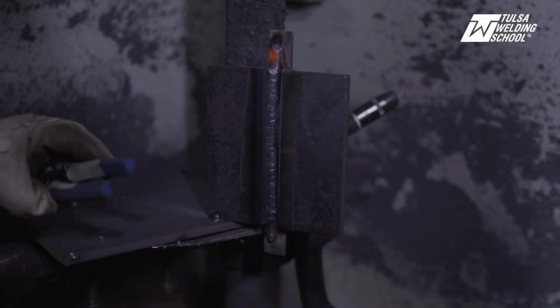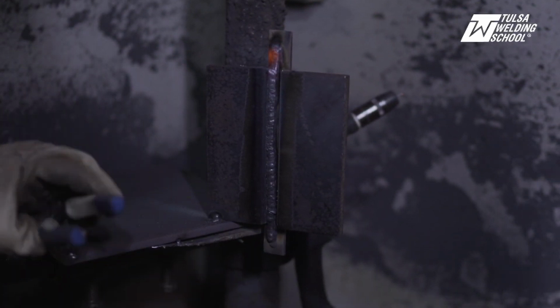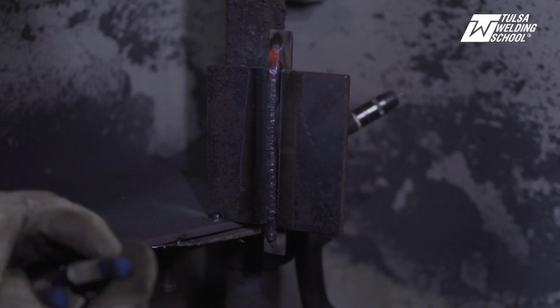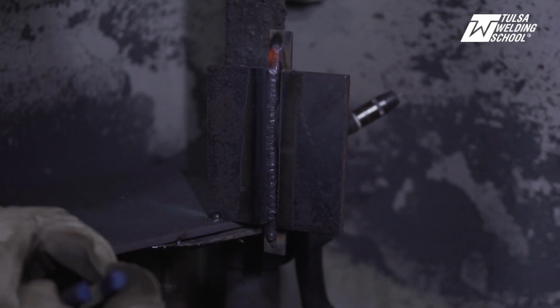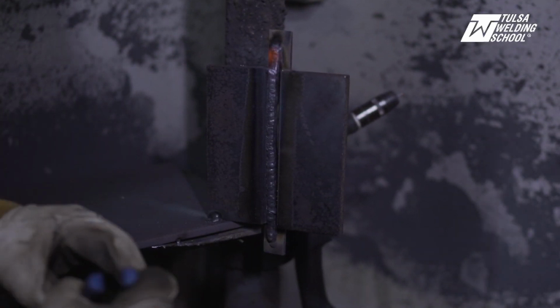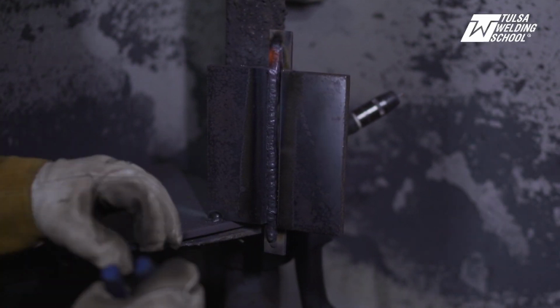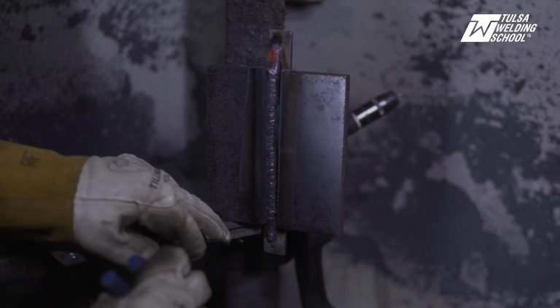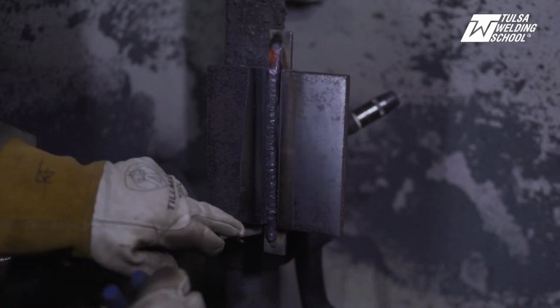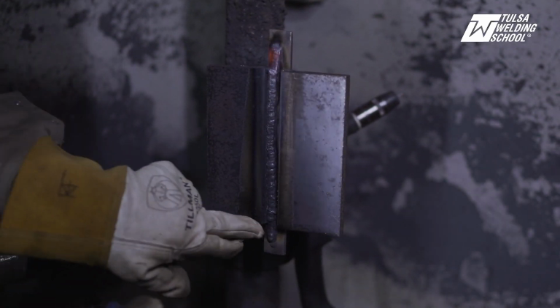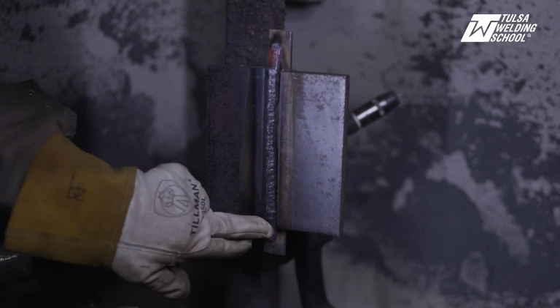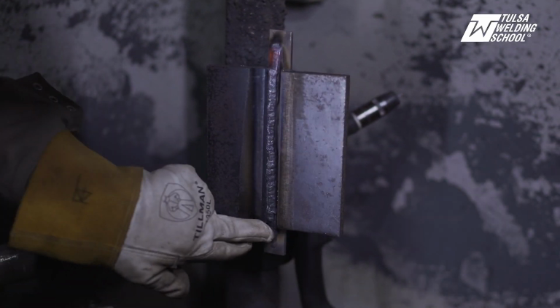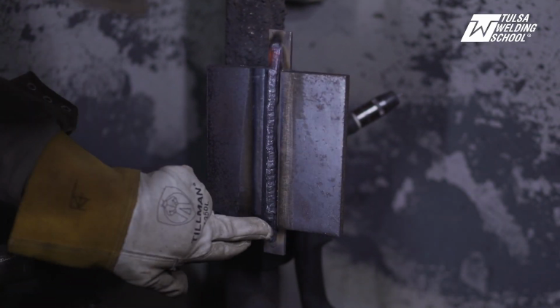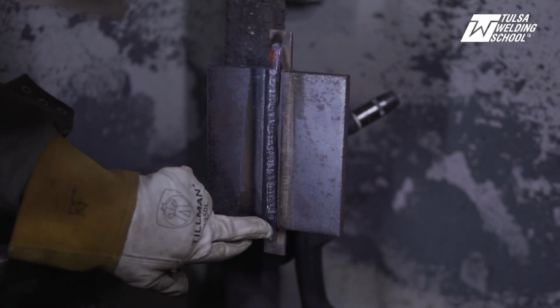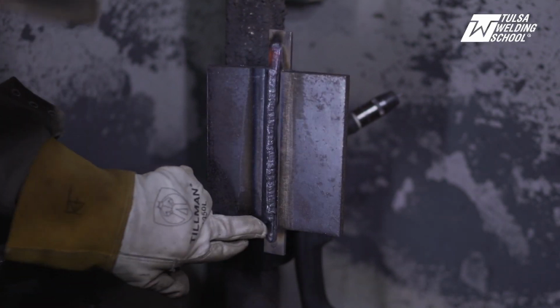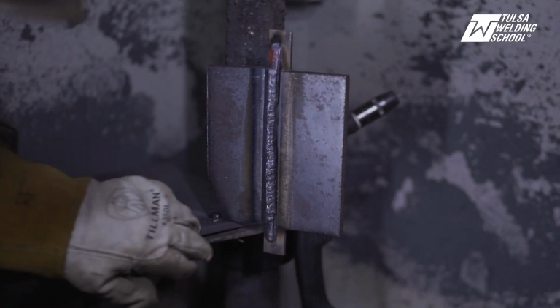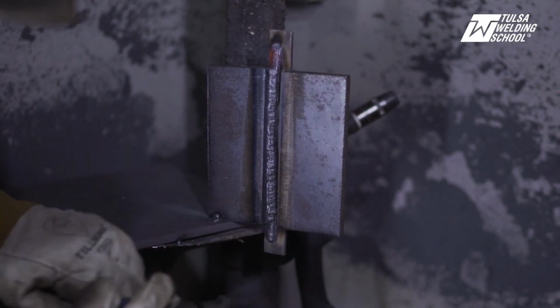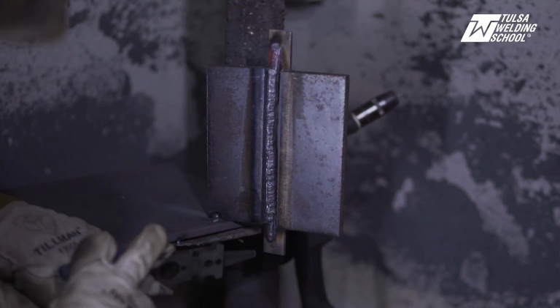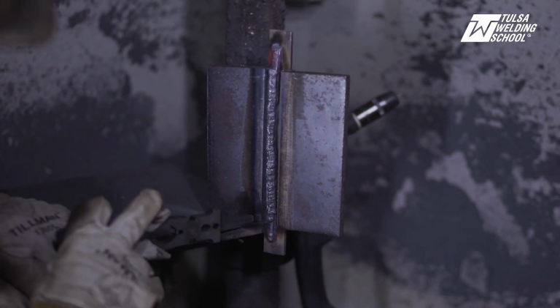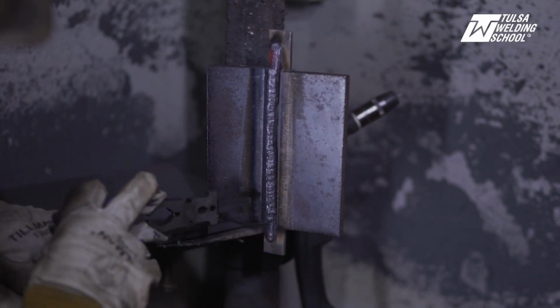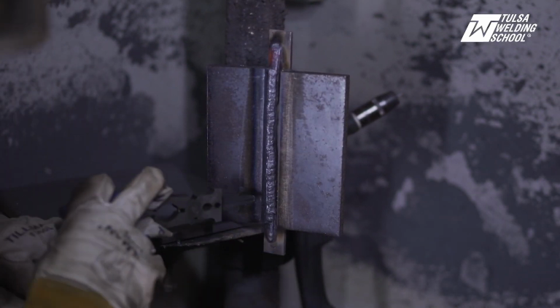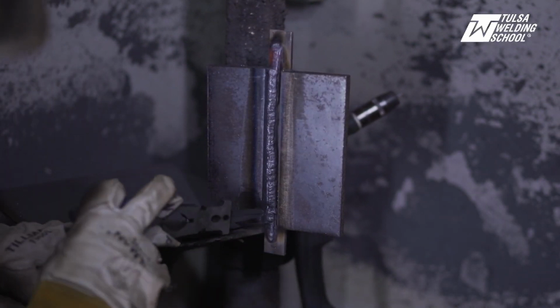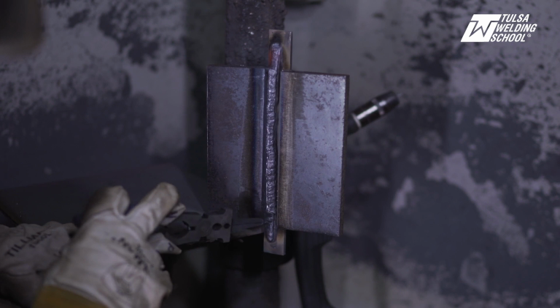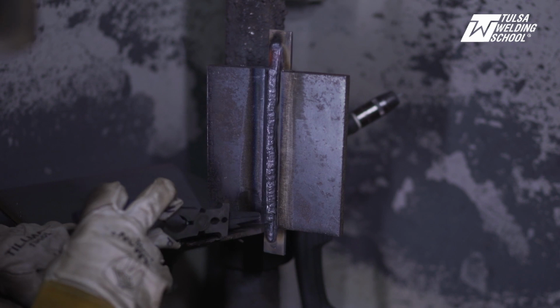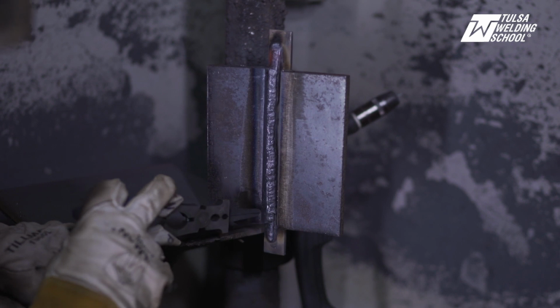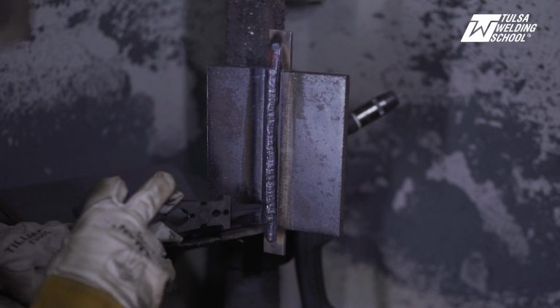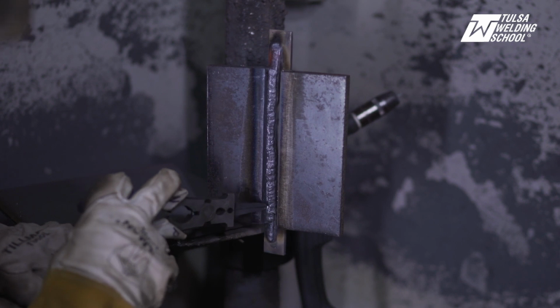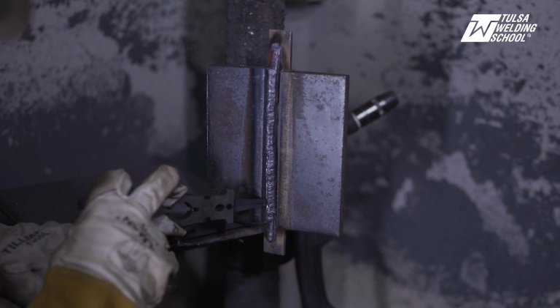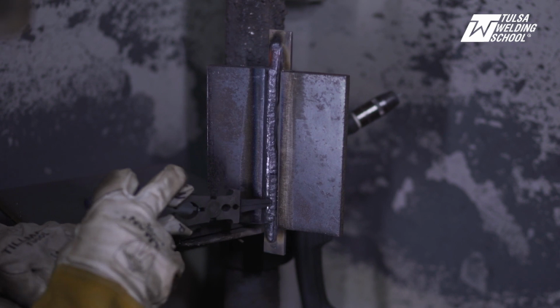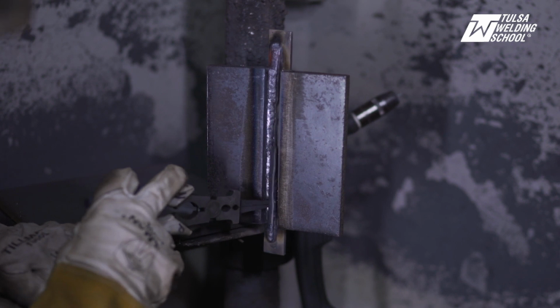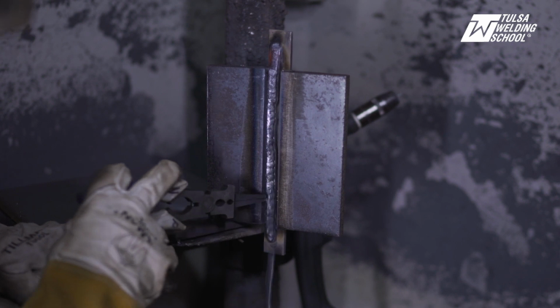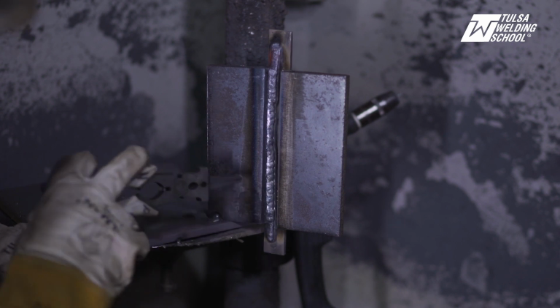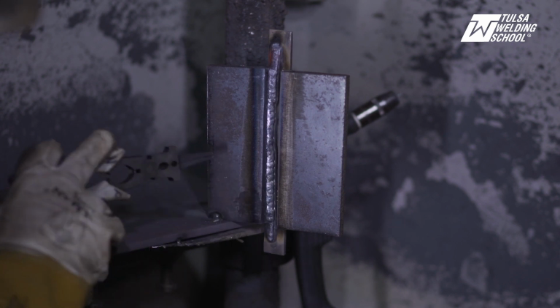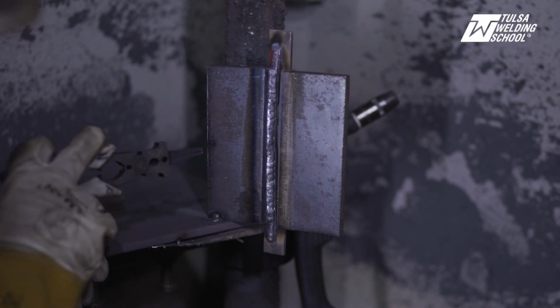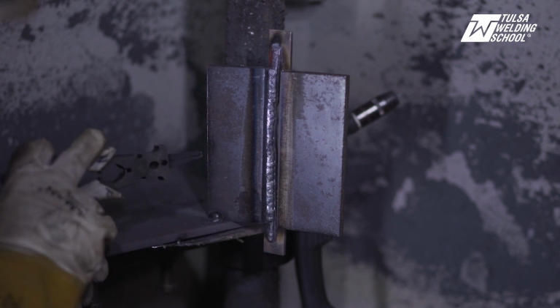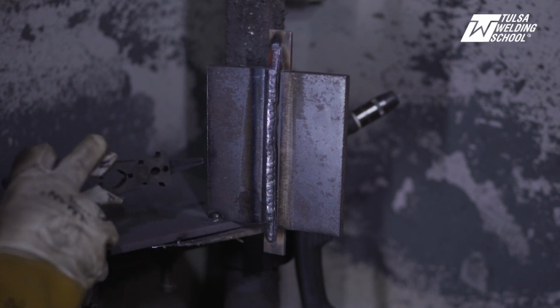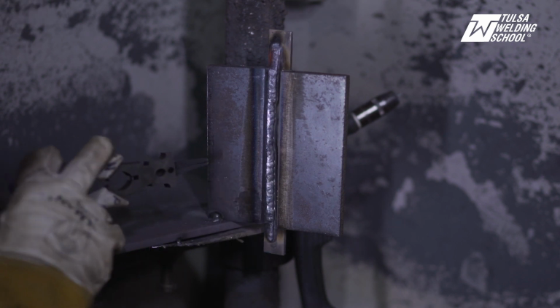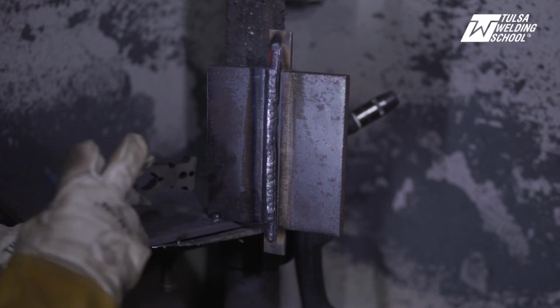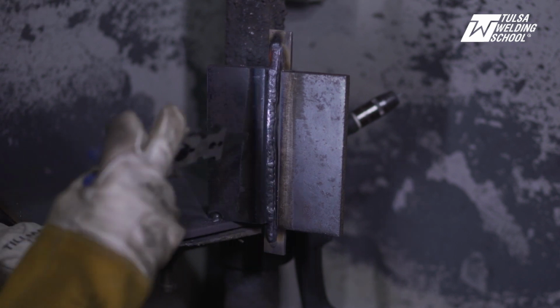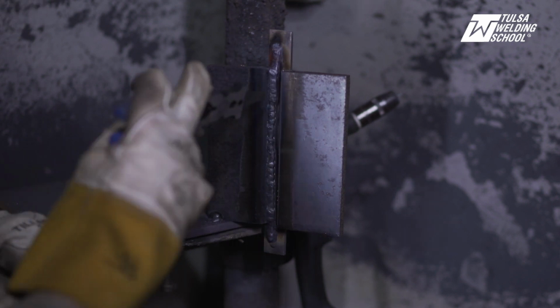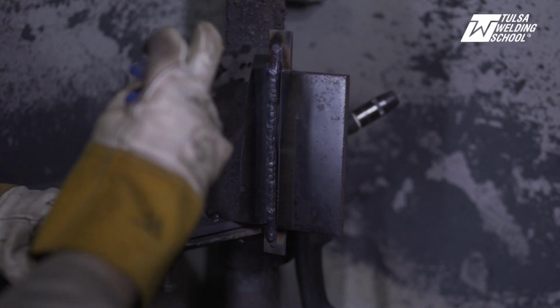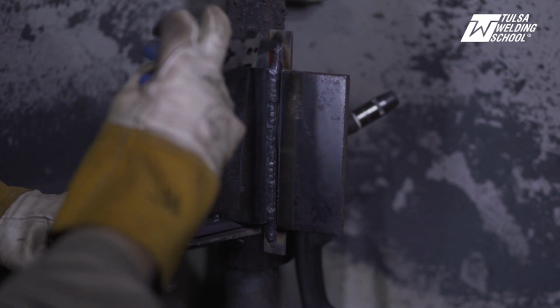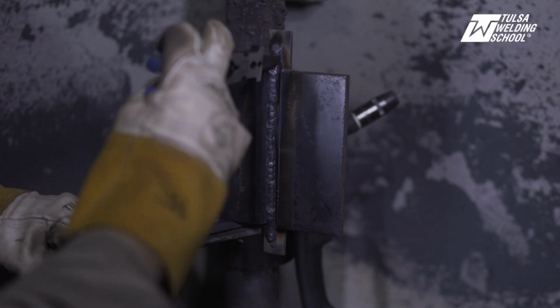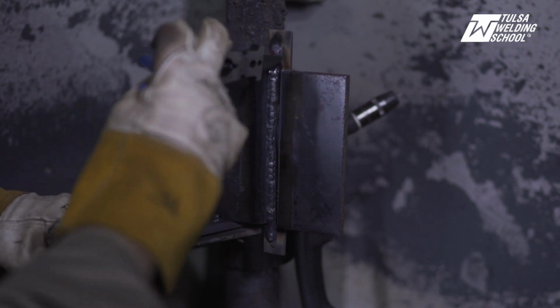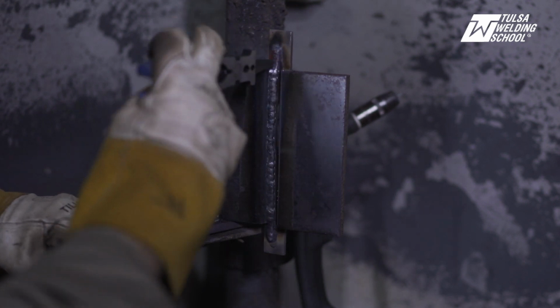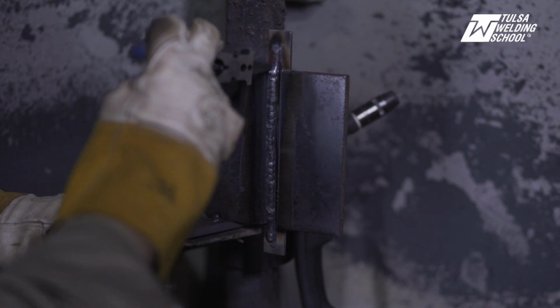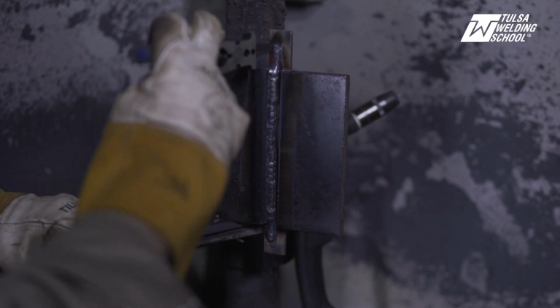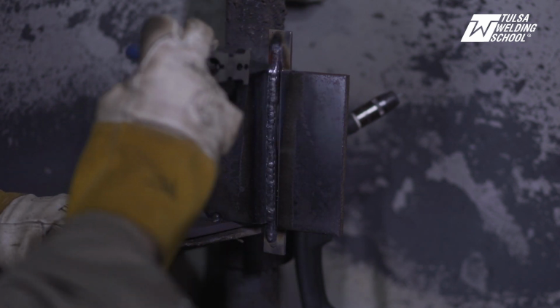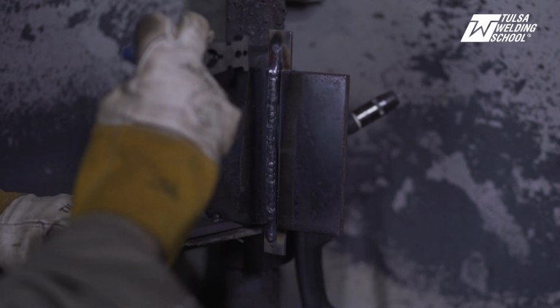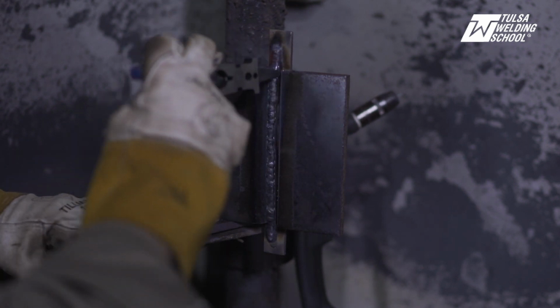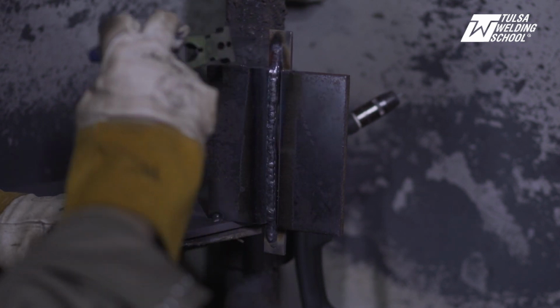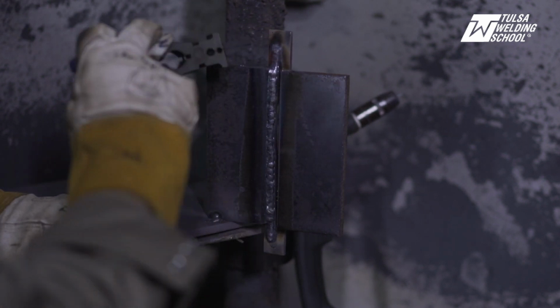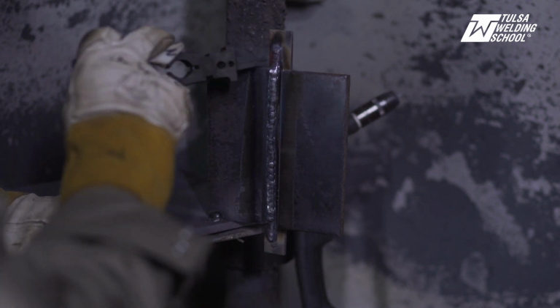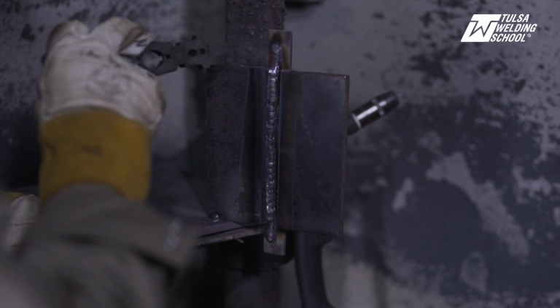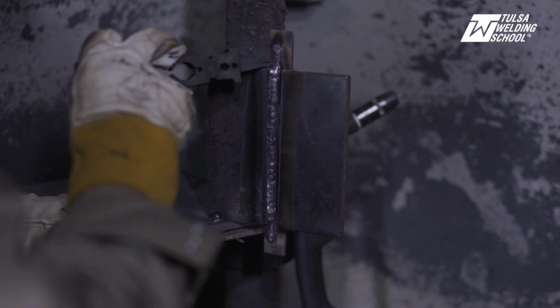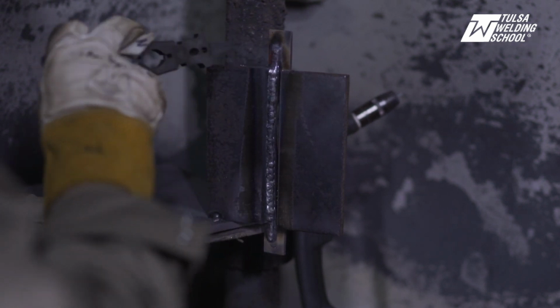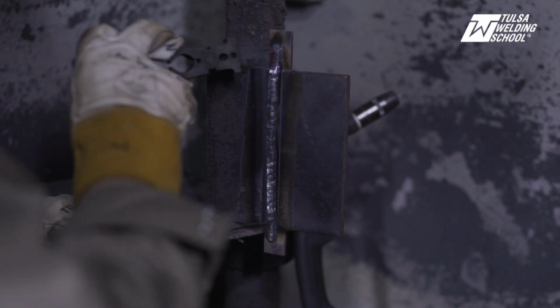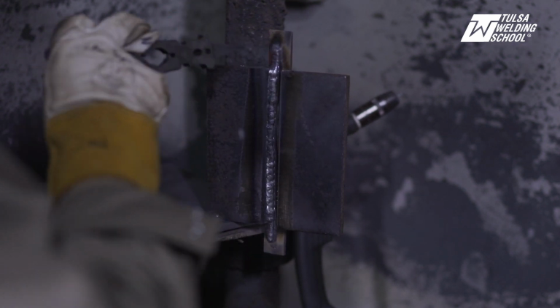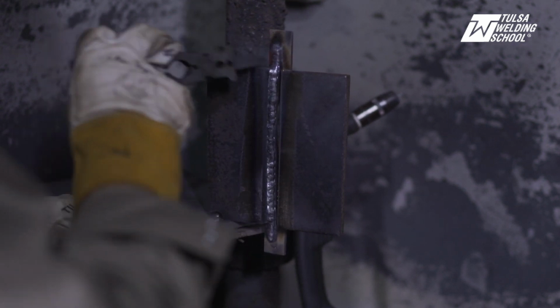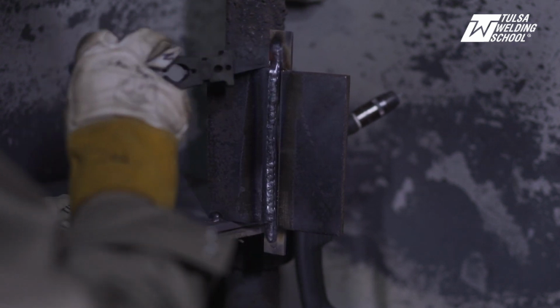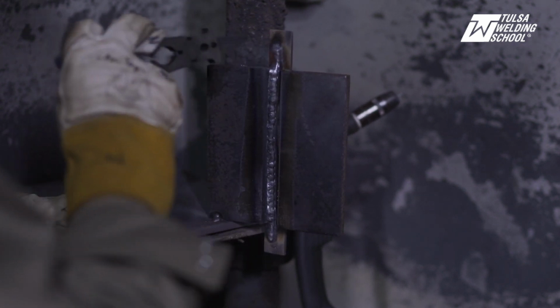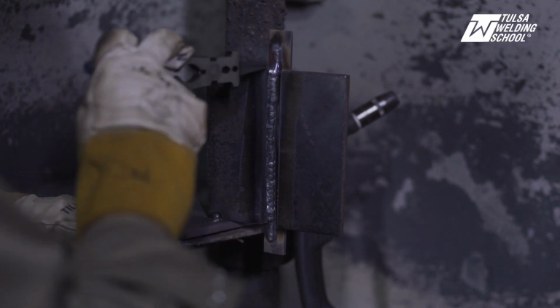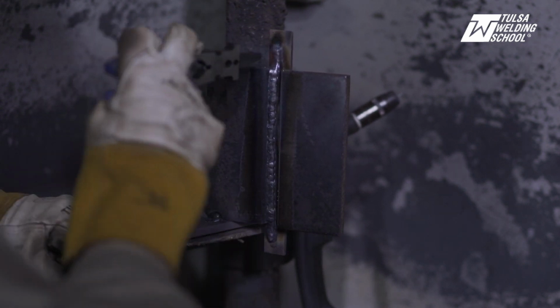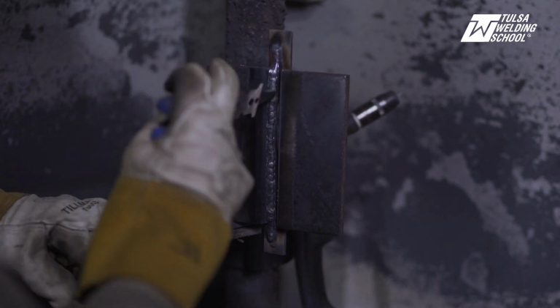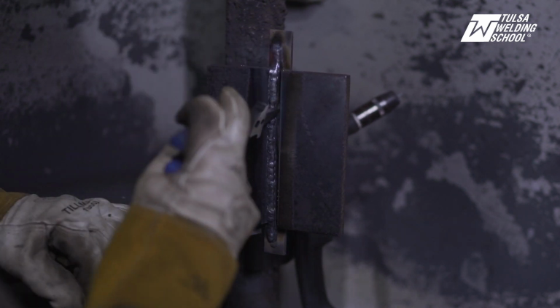We've got the slag peel going — look at that, that's exactly what you want right there. It just falls right off; that's exactly what you want.